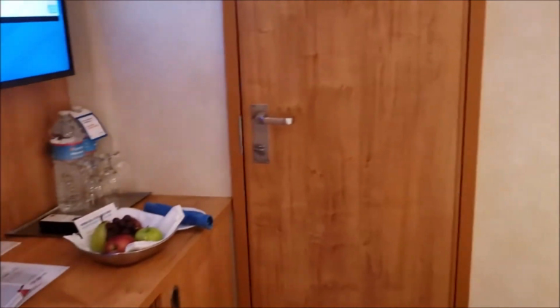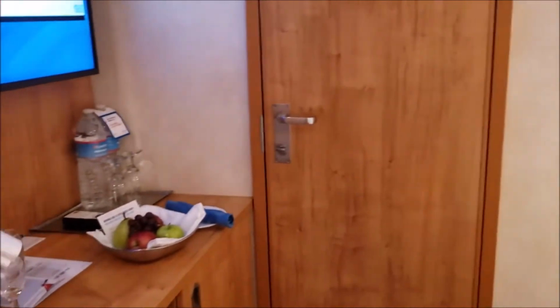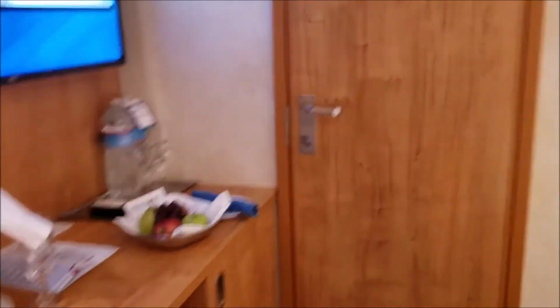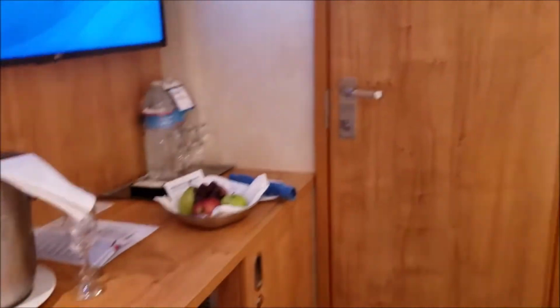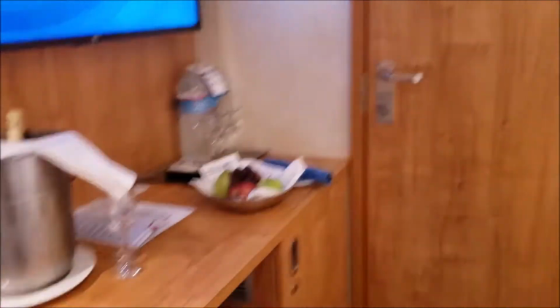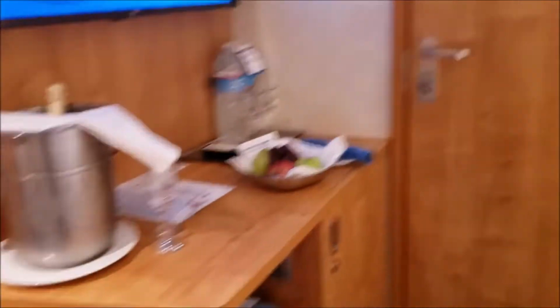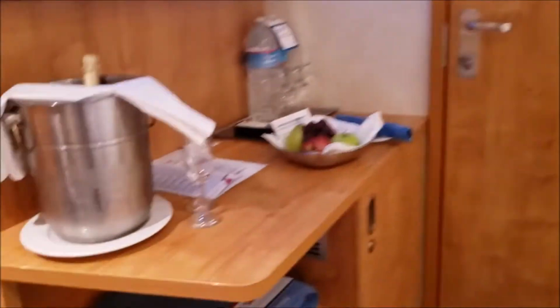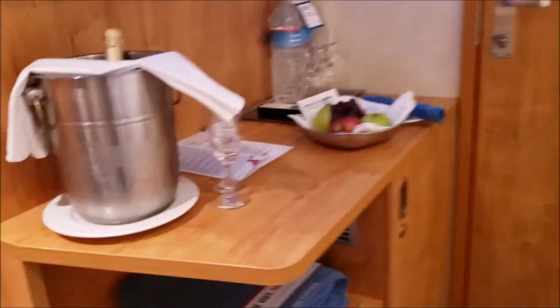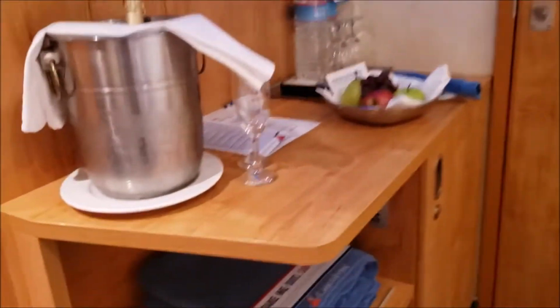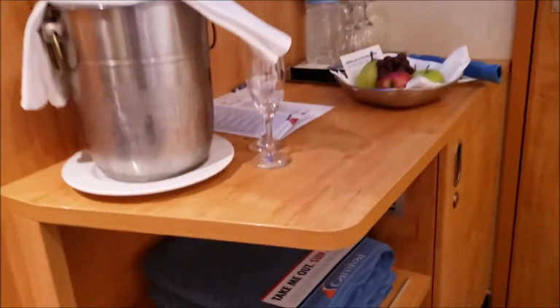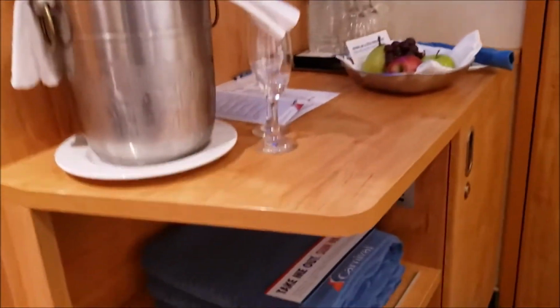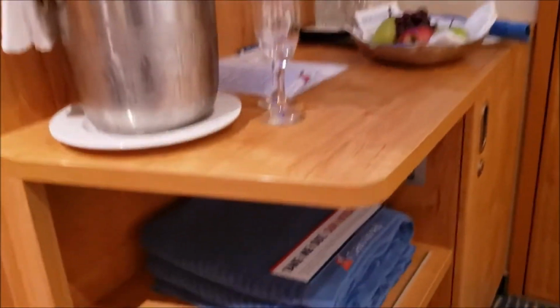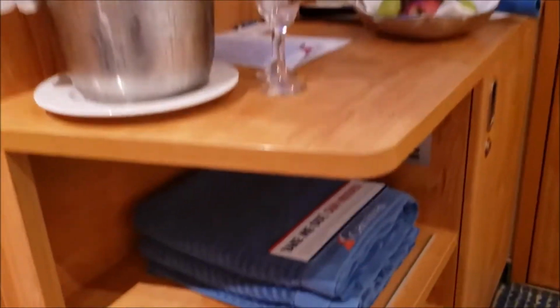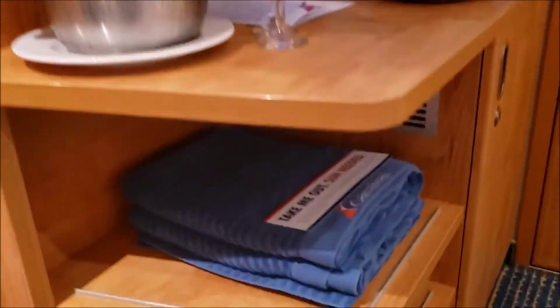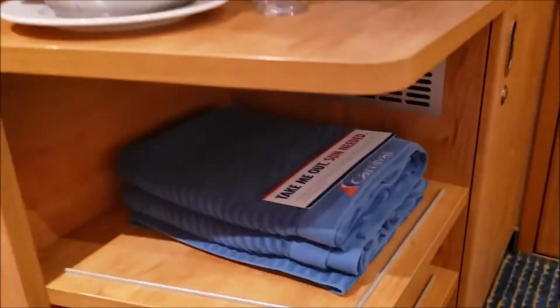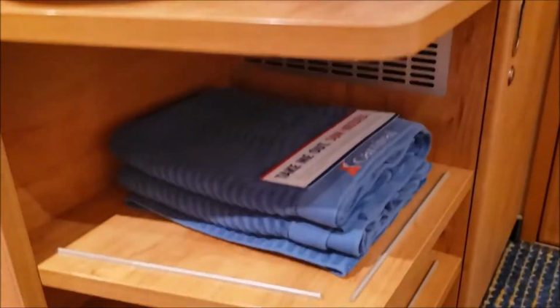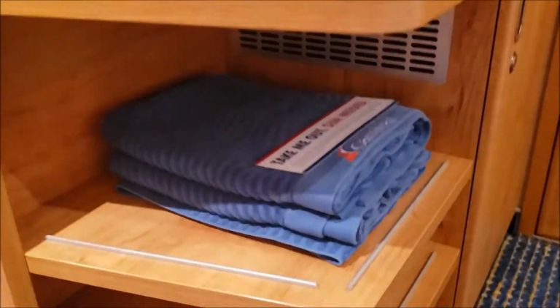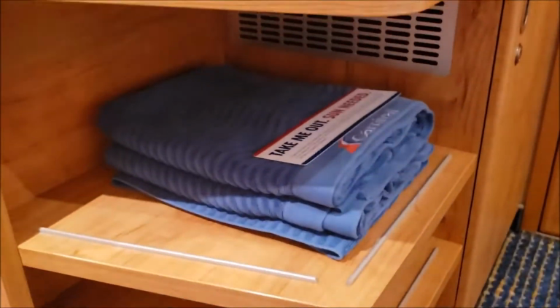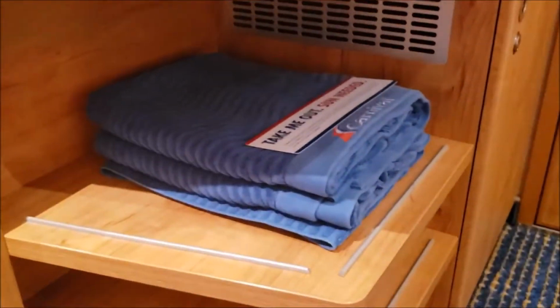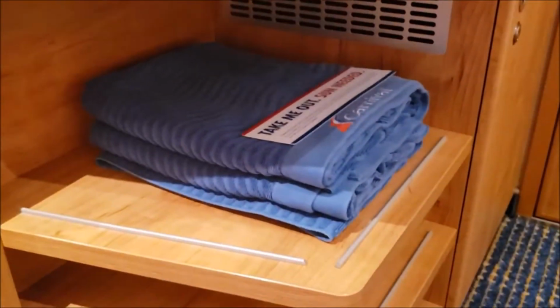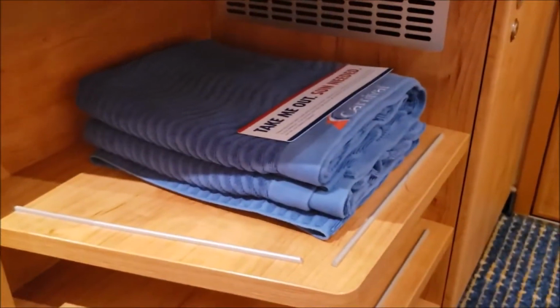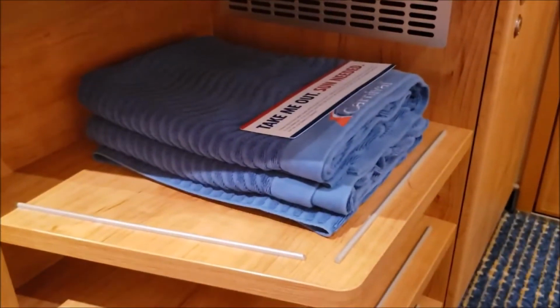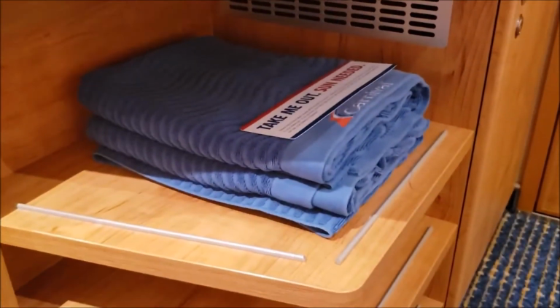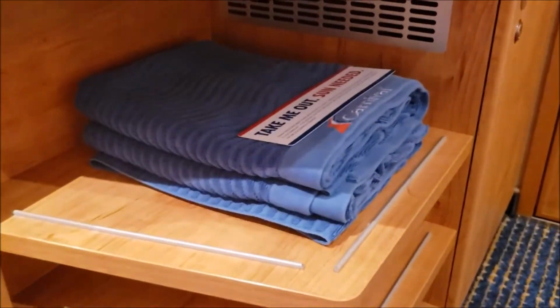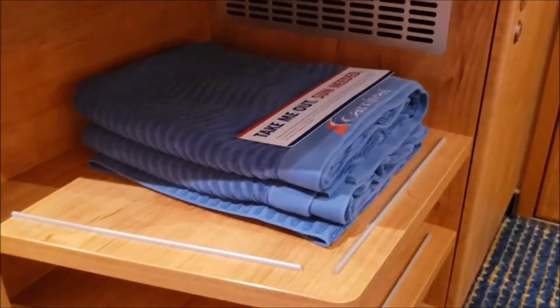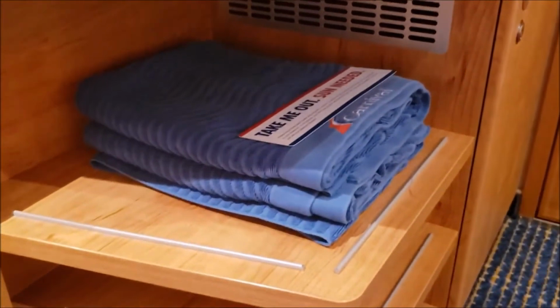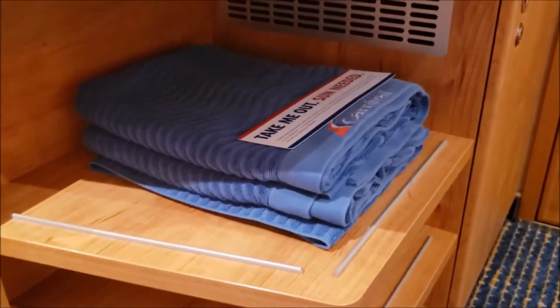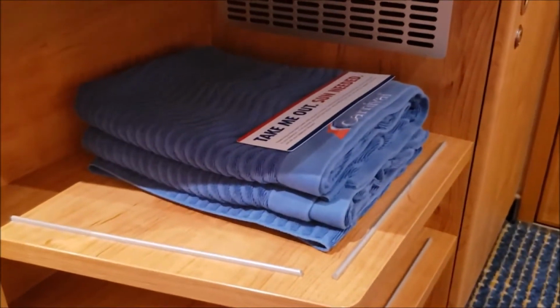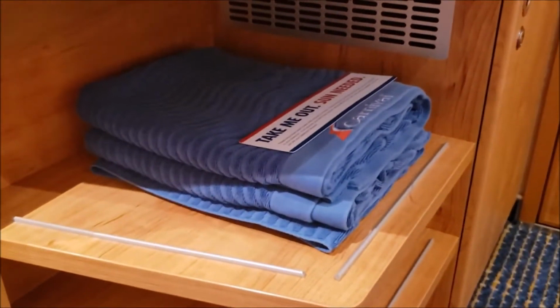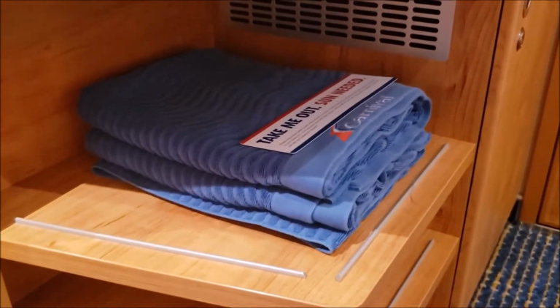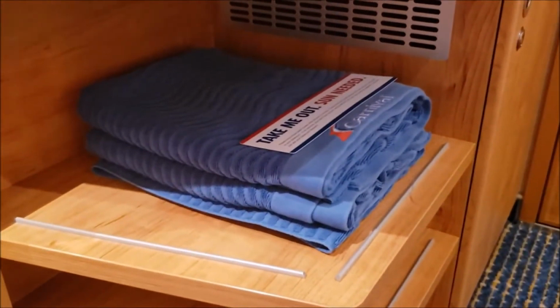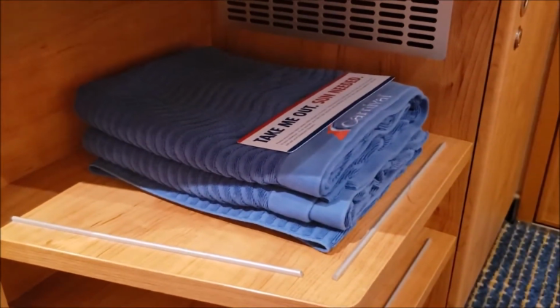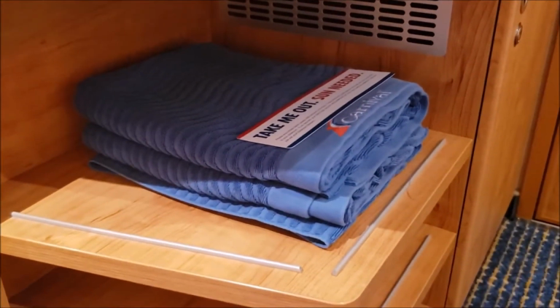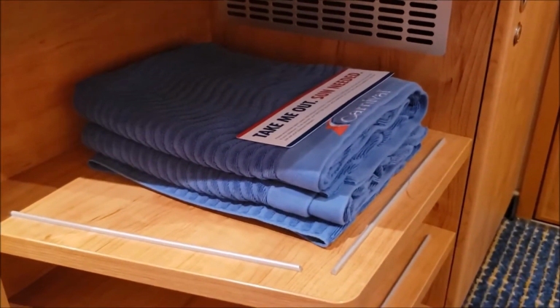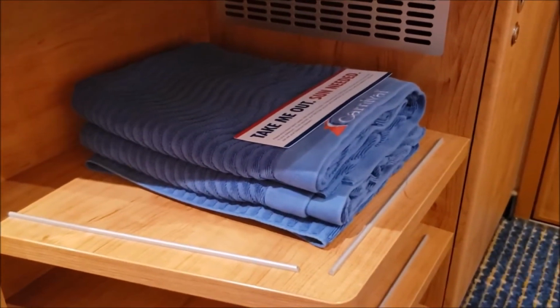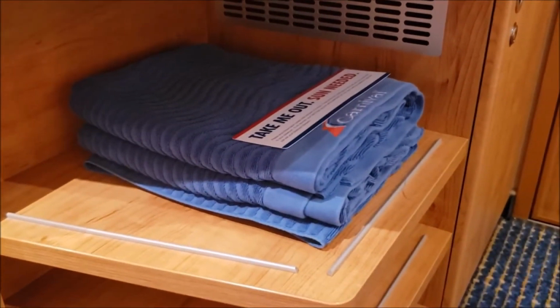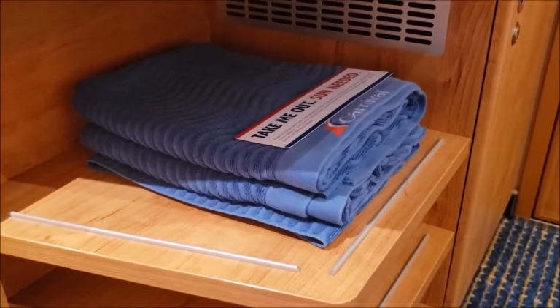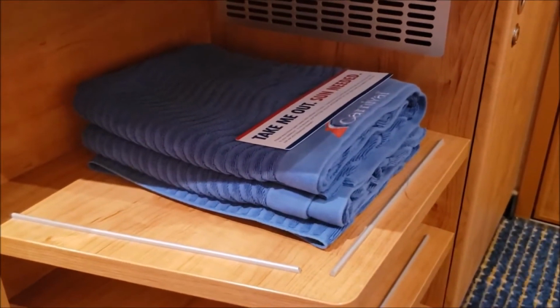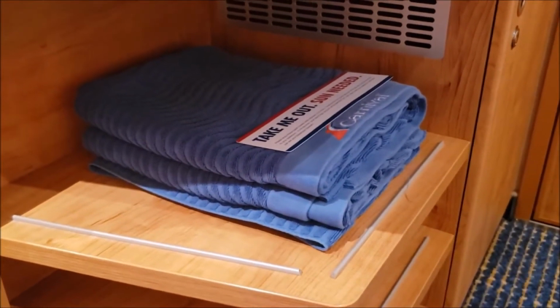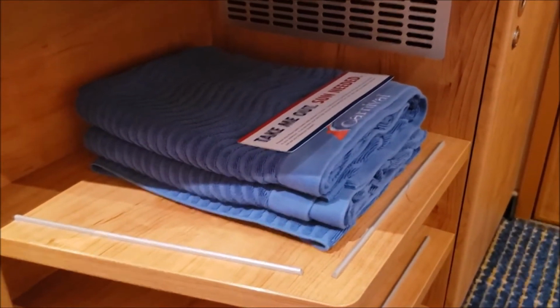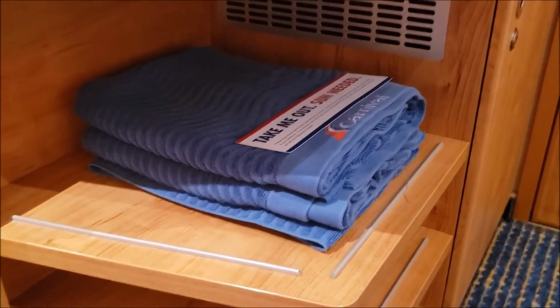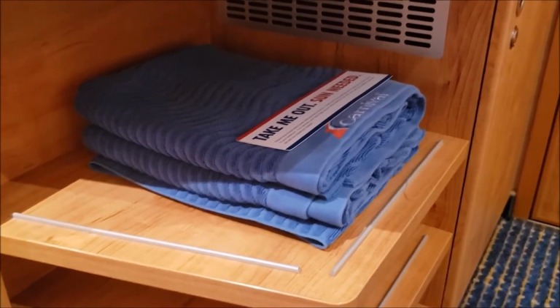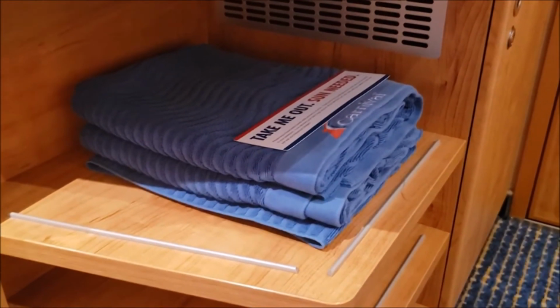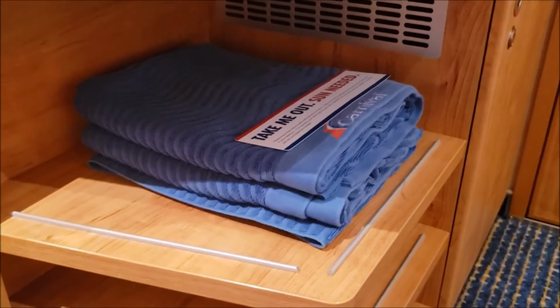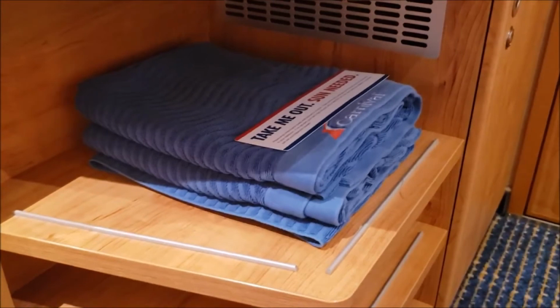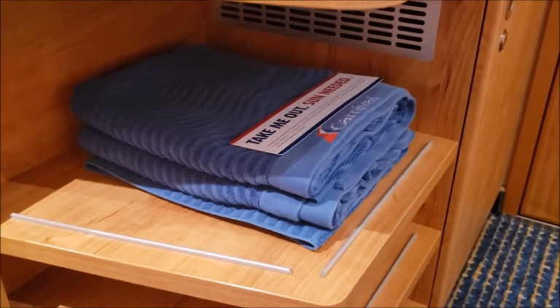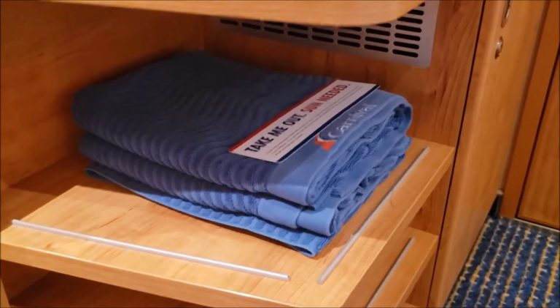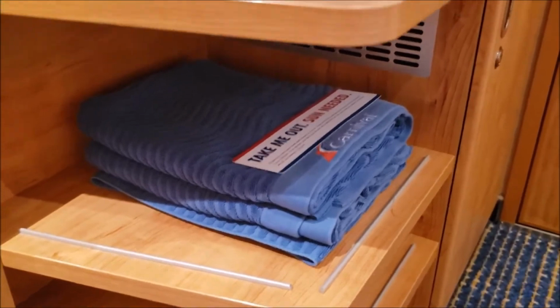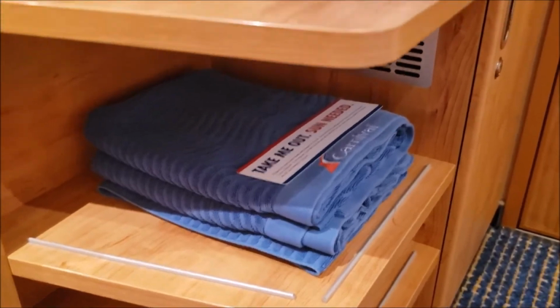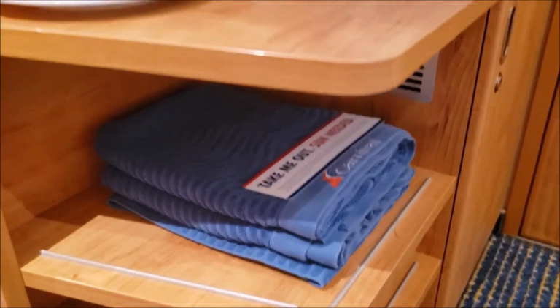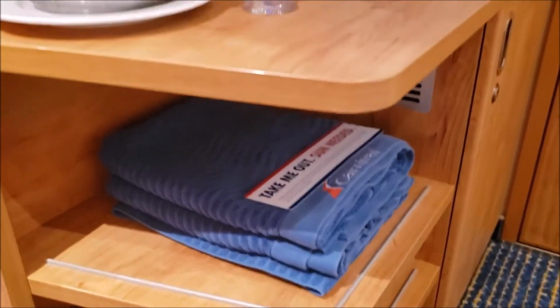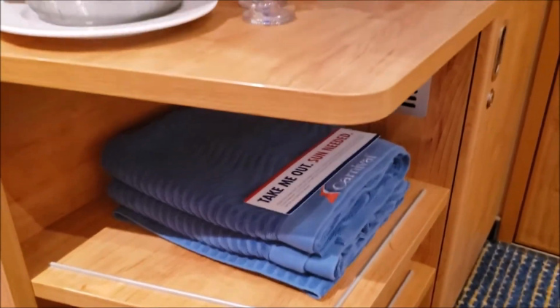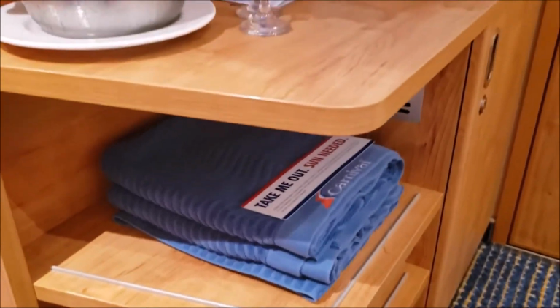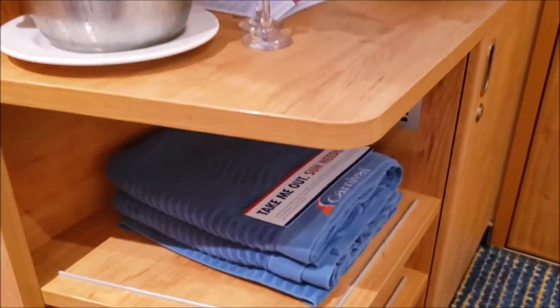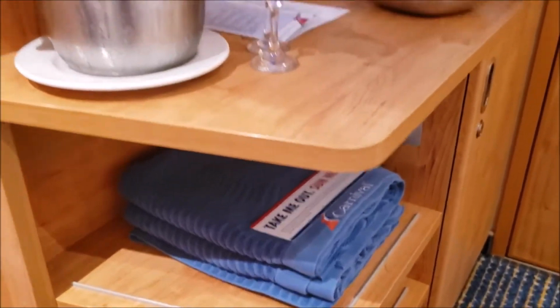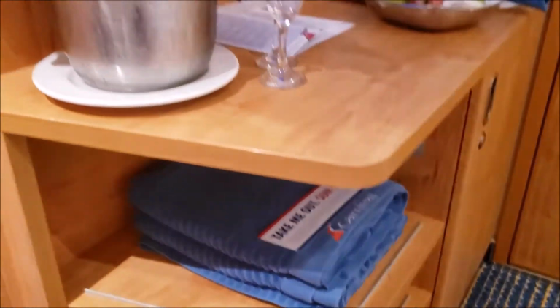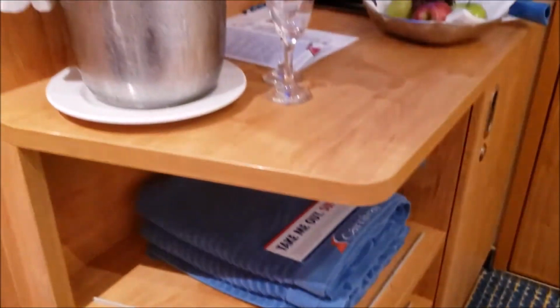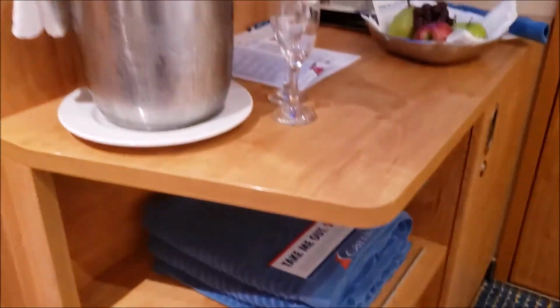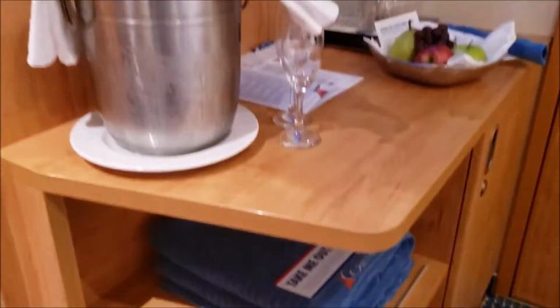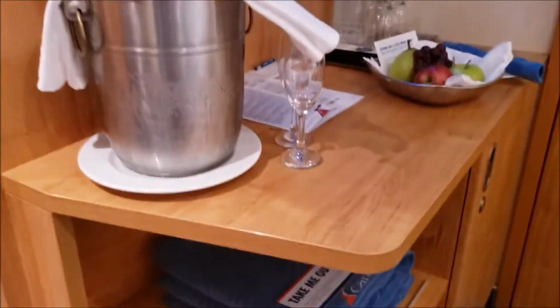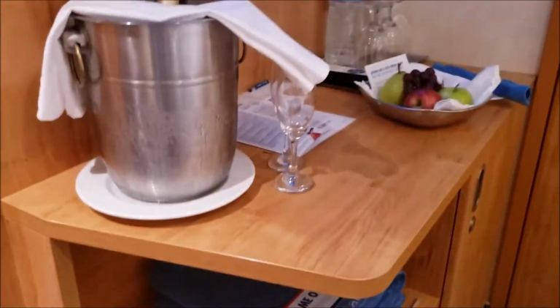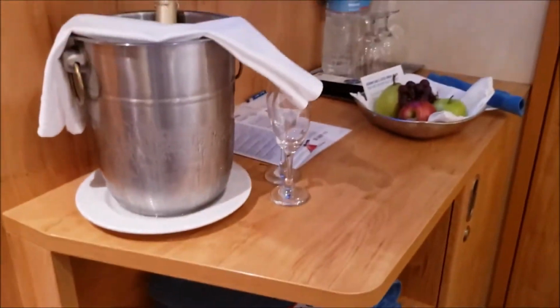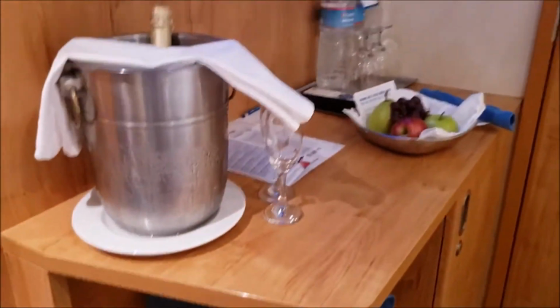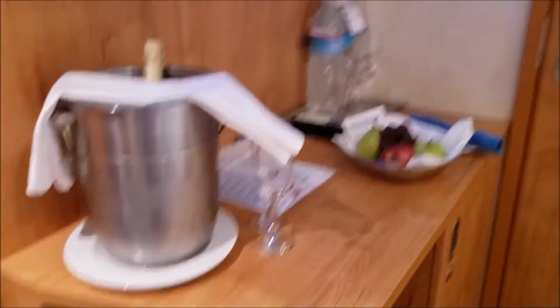Each cabin also has towels that are provided for your shore excursions. Just make sure you bring them back so you don't get charged for it accidentally.